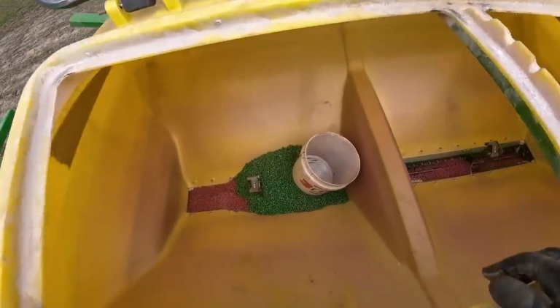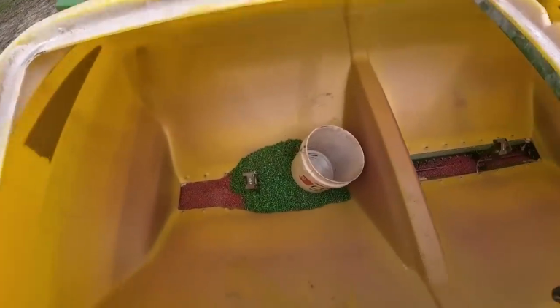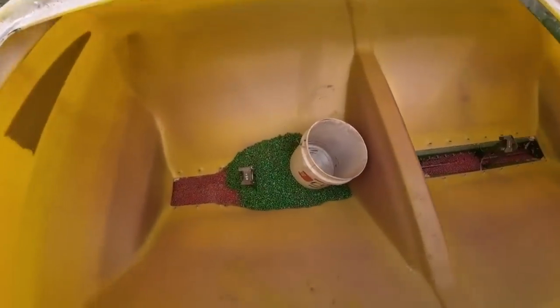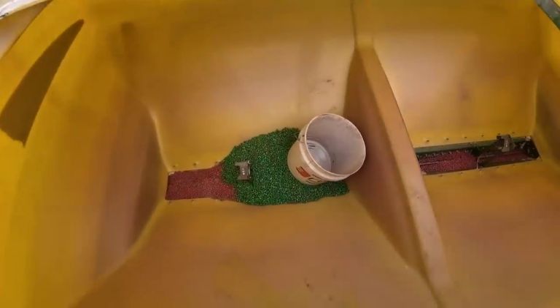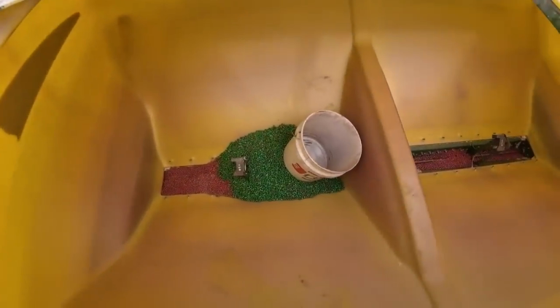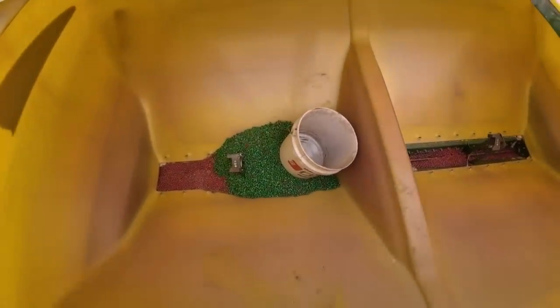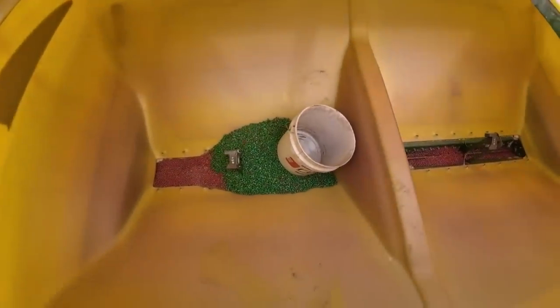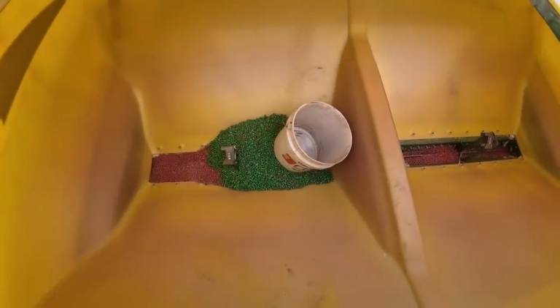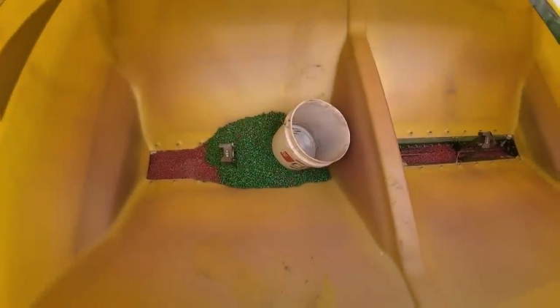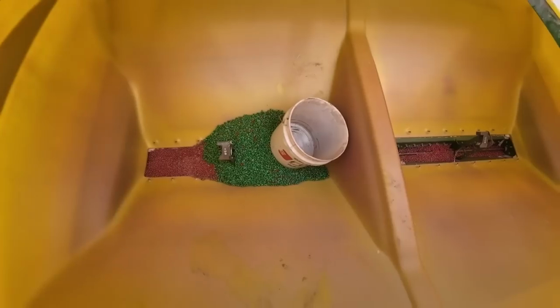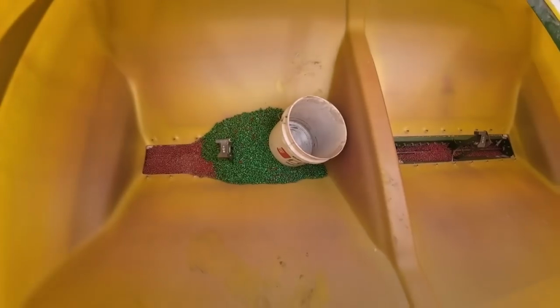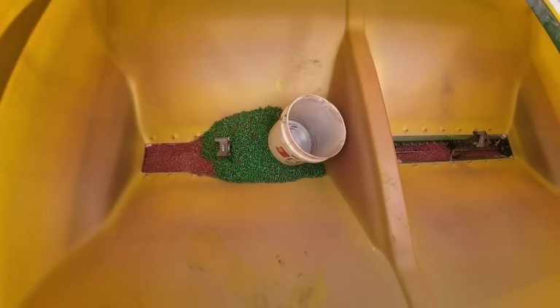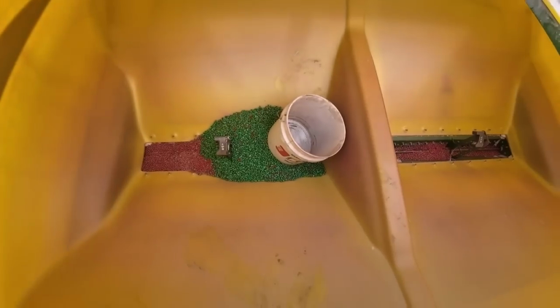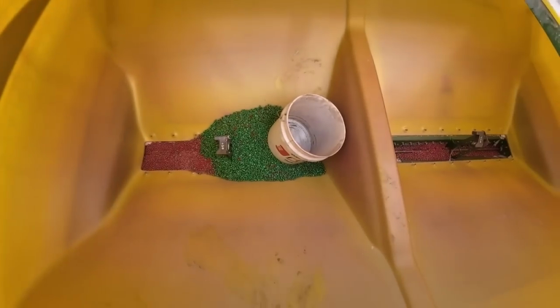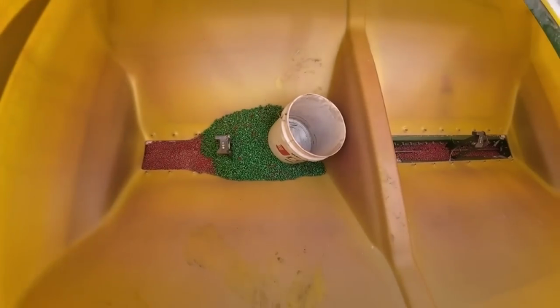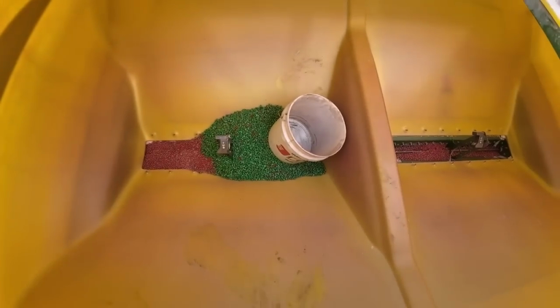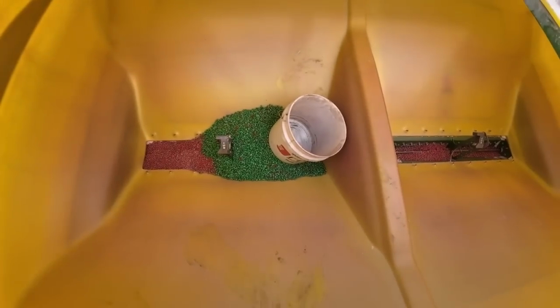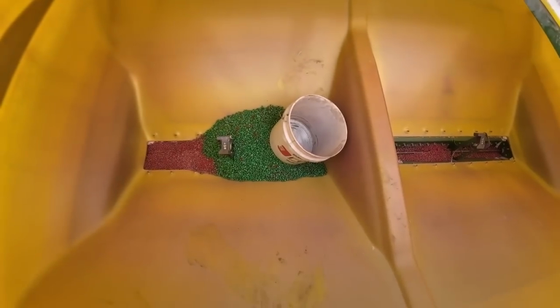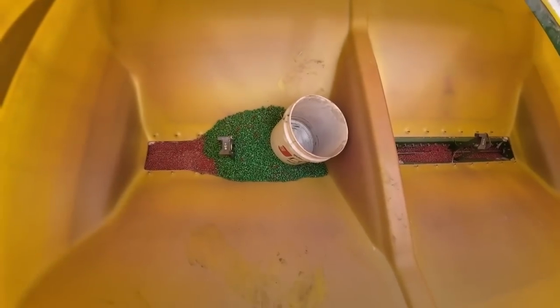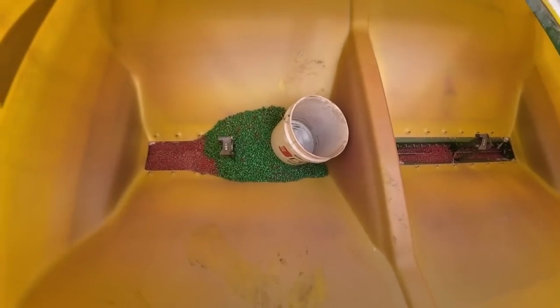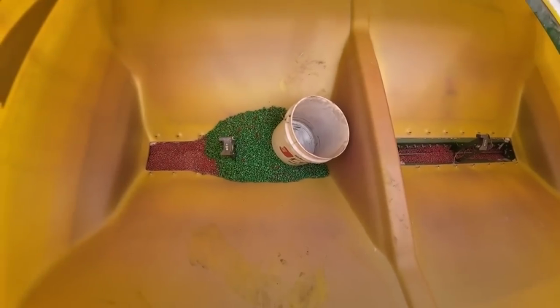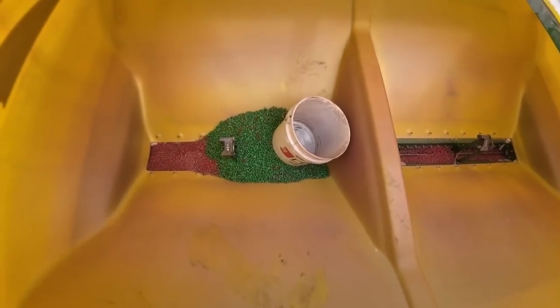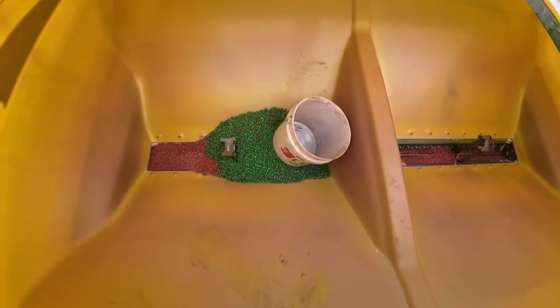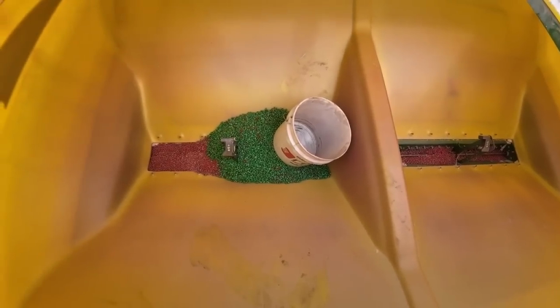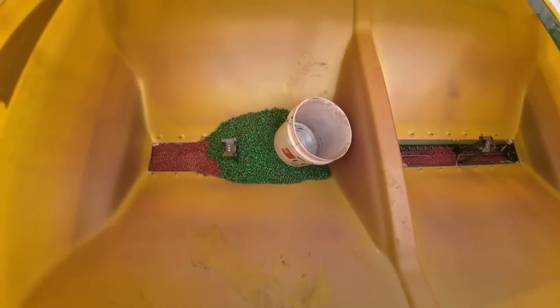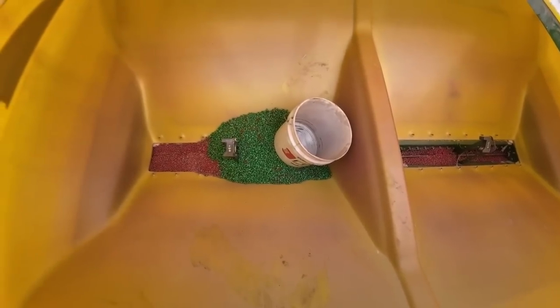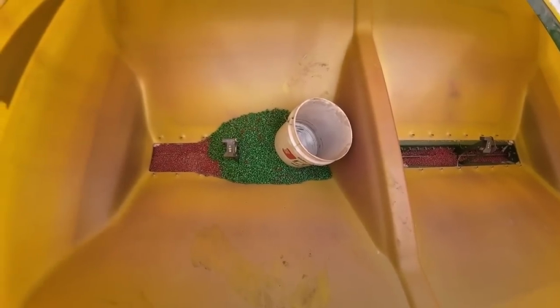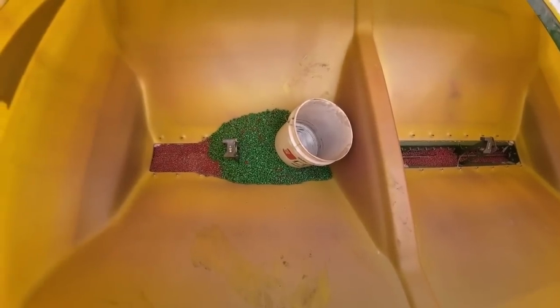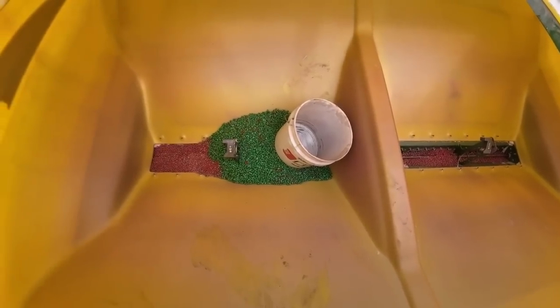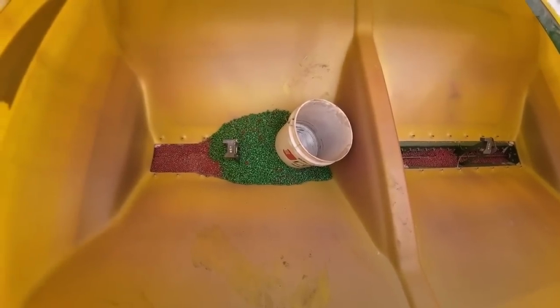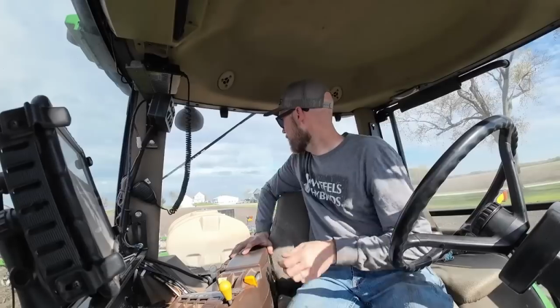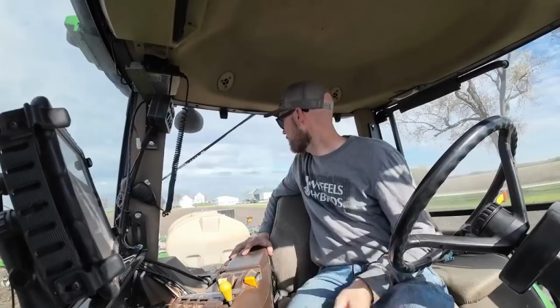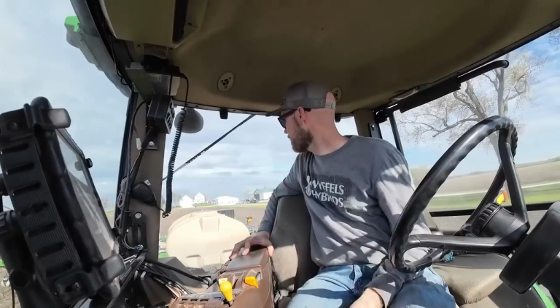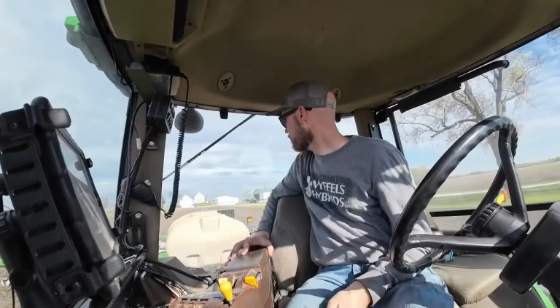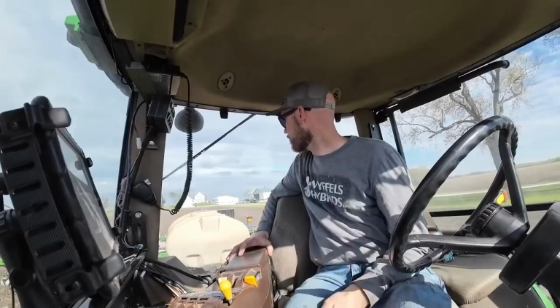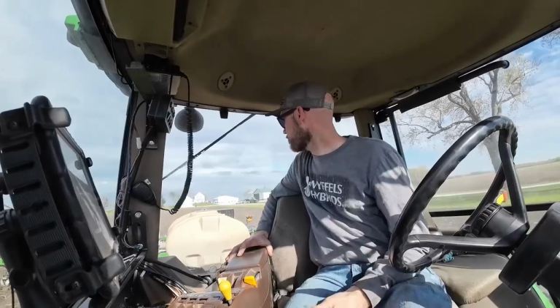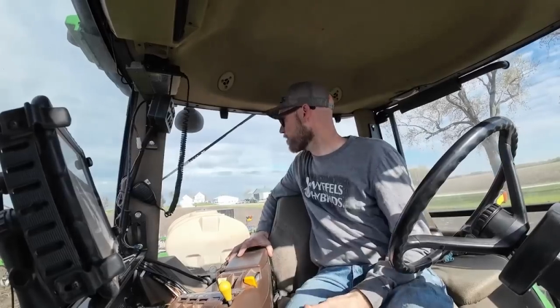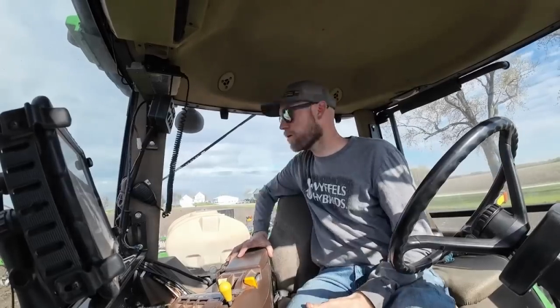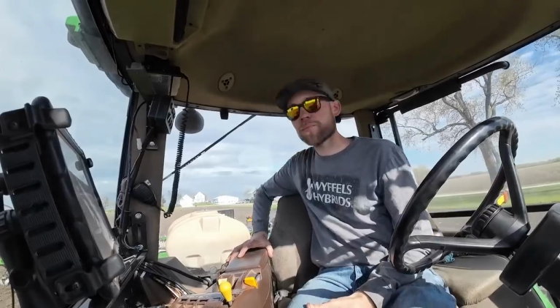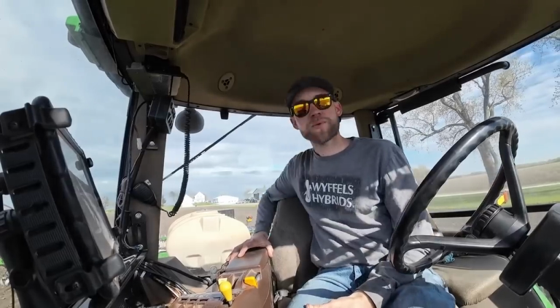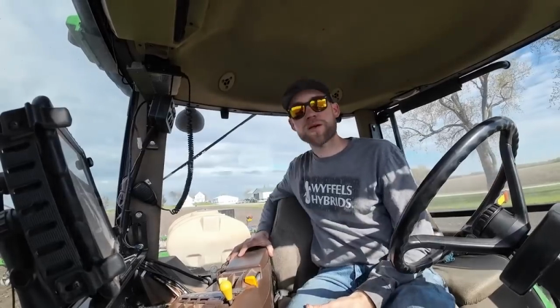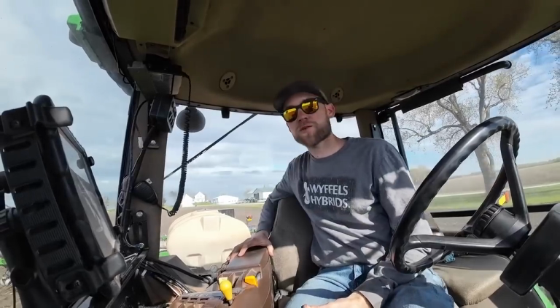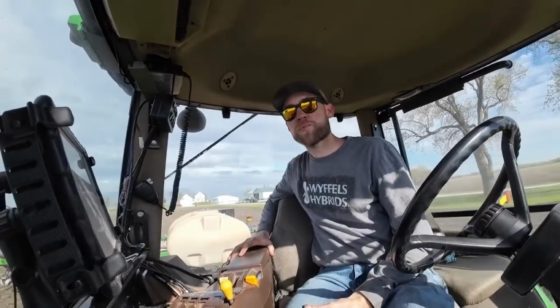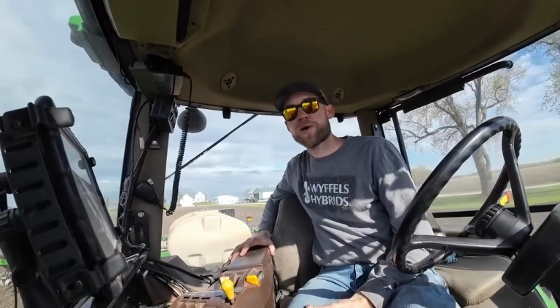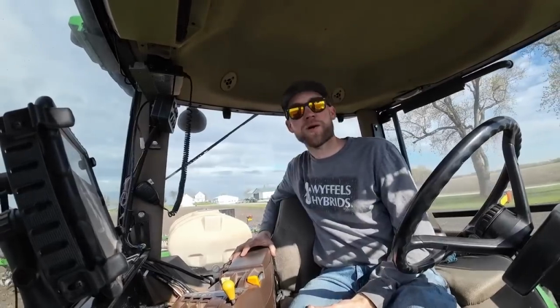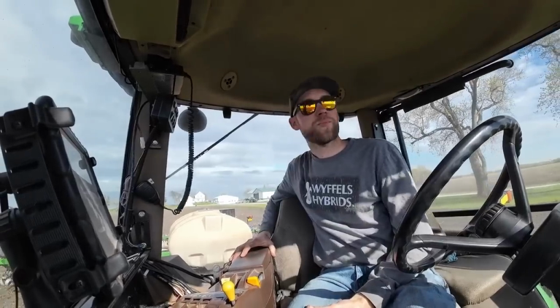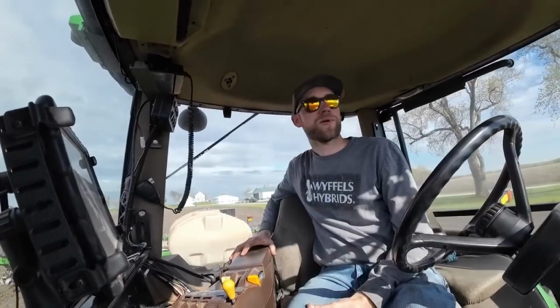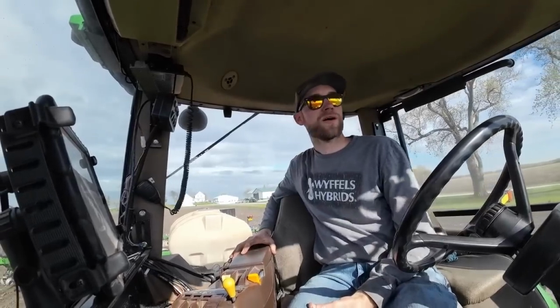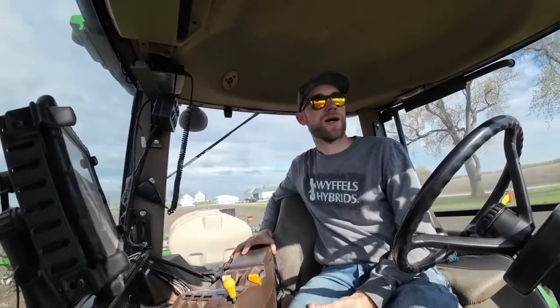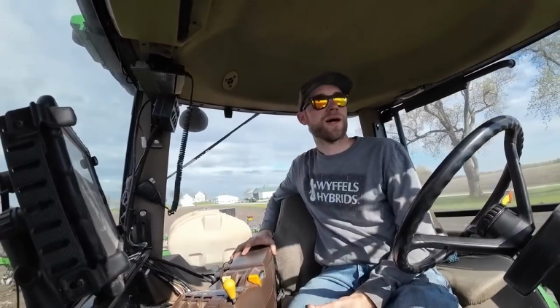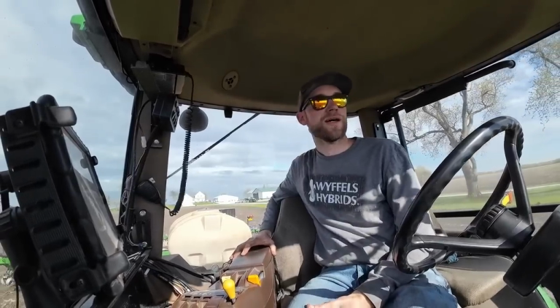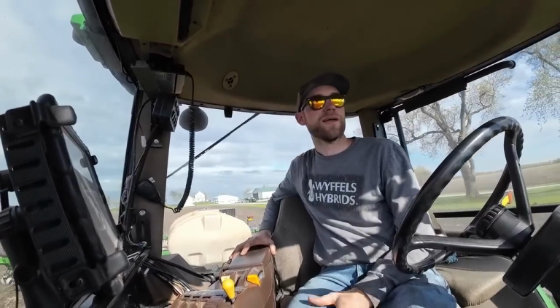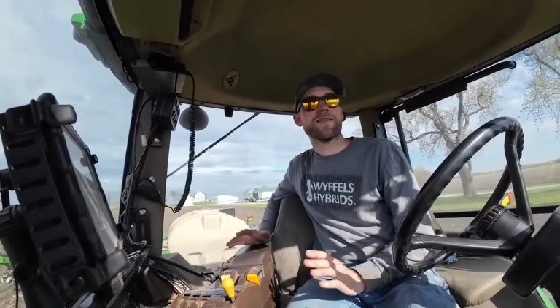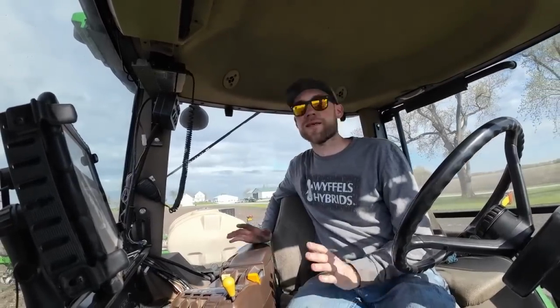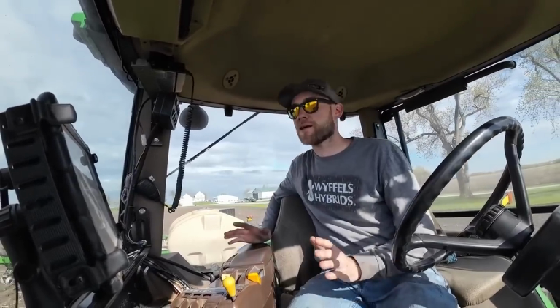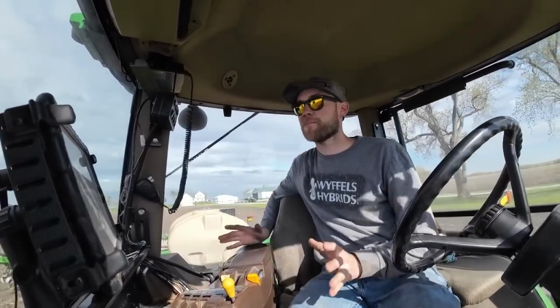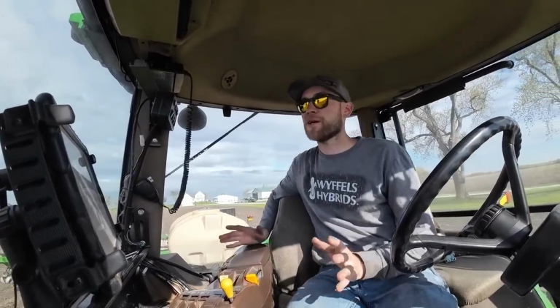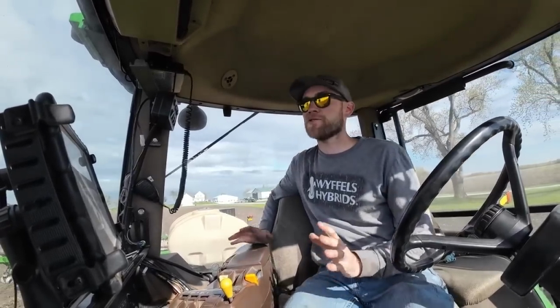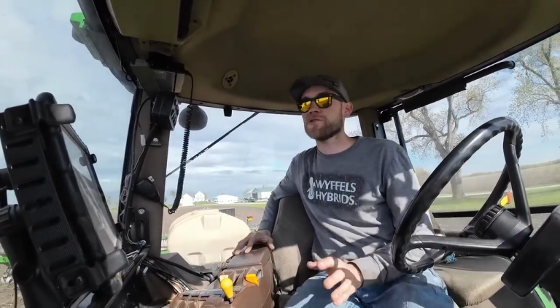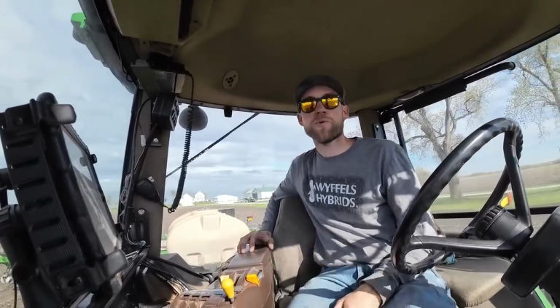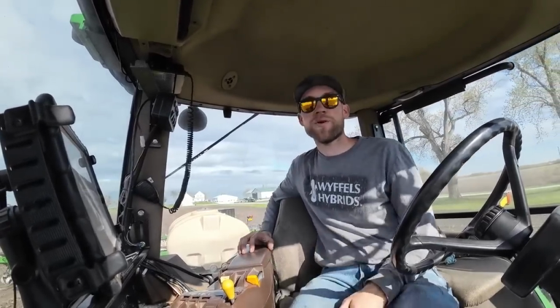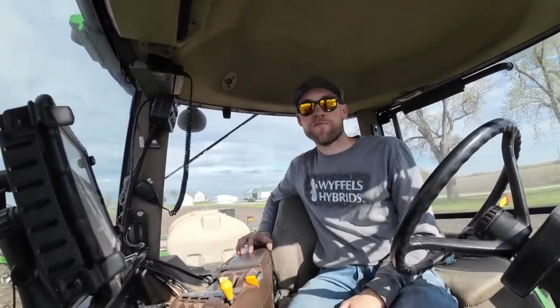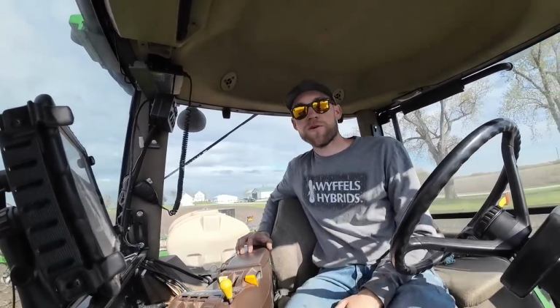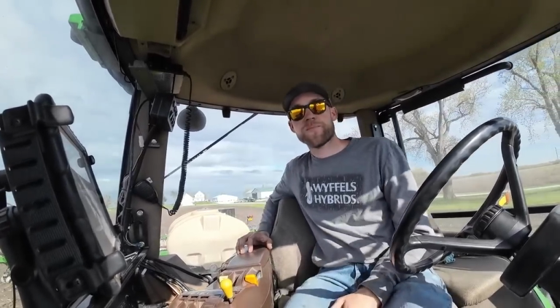That was a really dumb screw-up. If we blow up another pump, I think I might just quit farming.